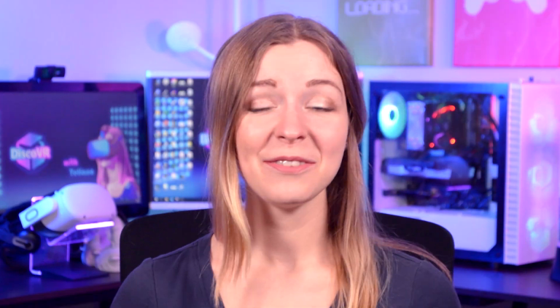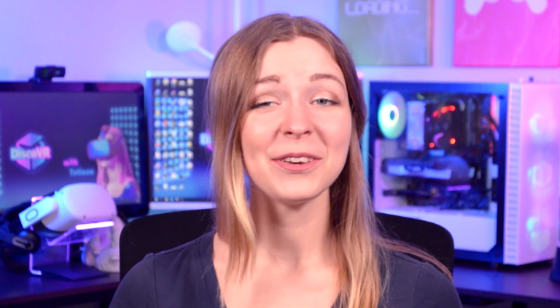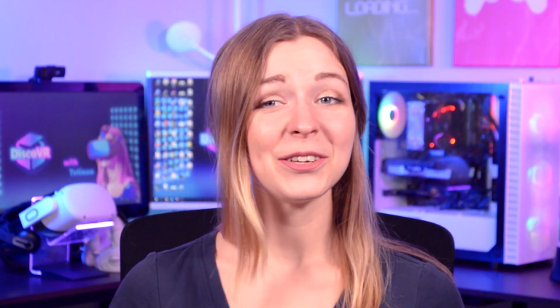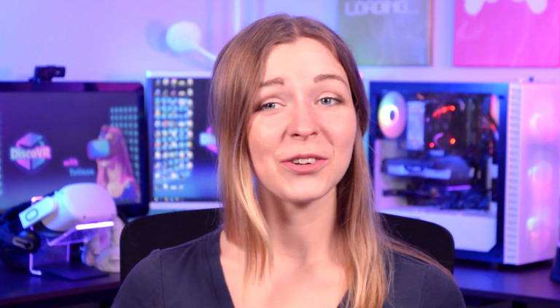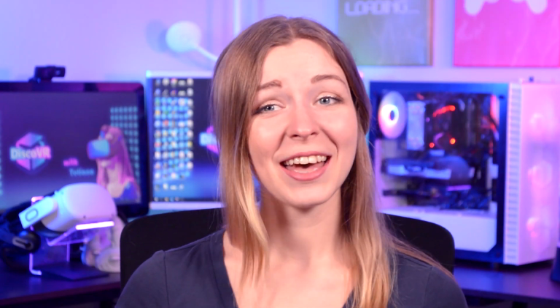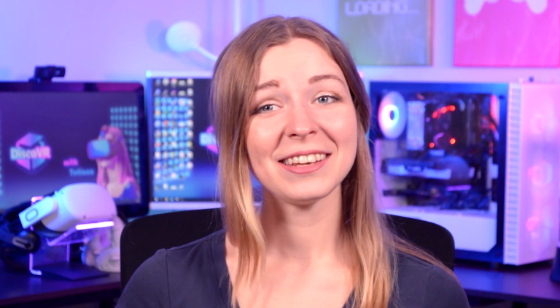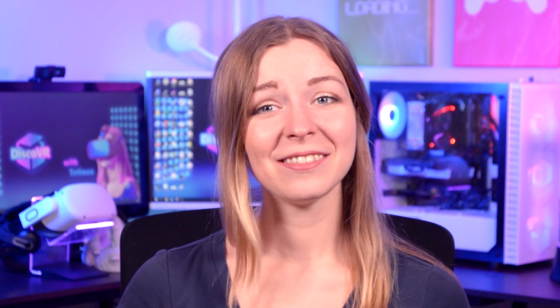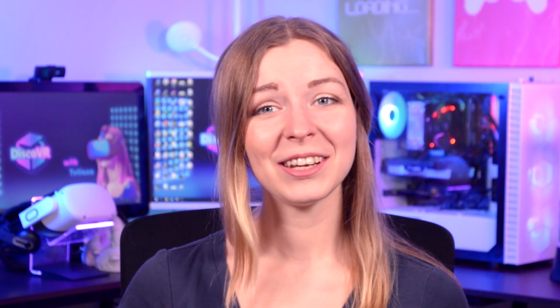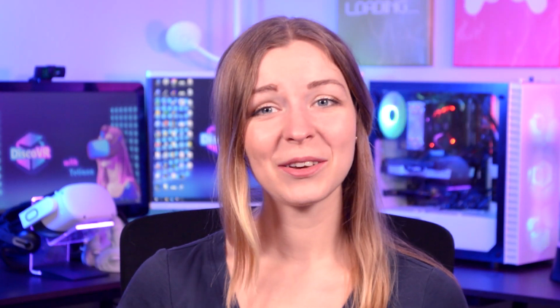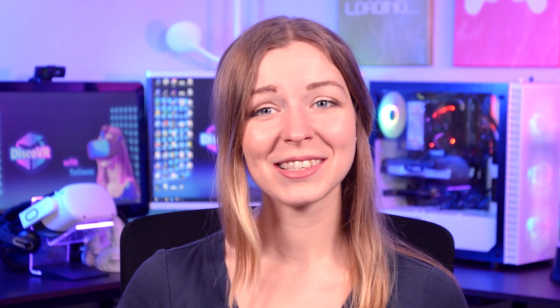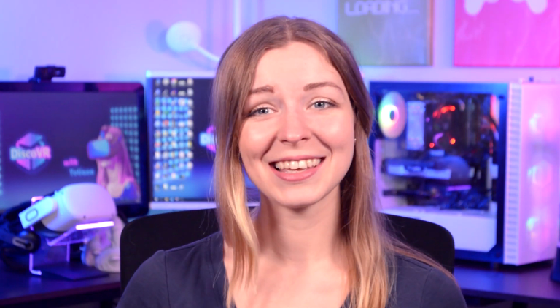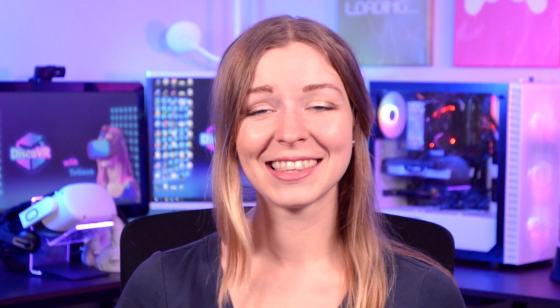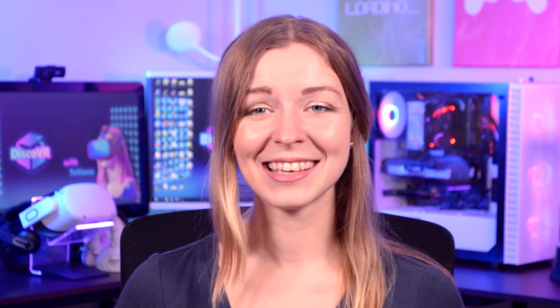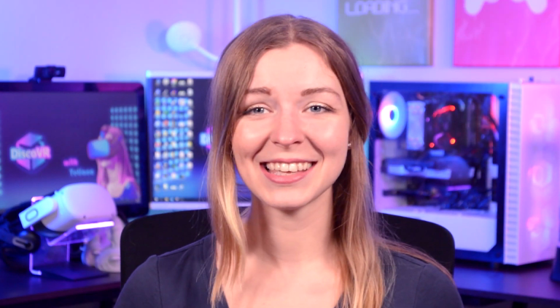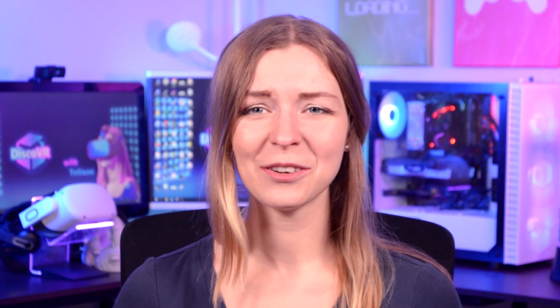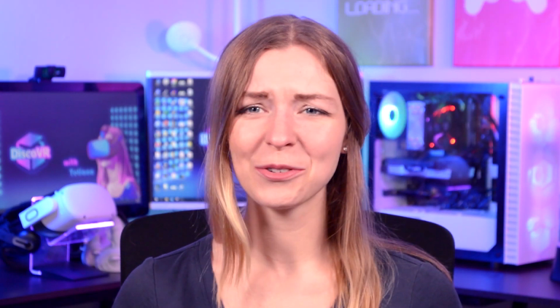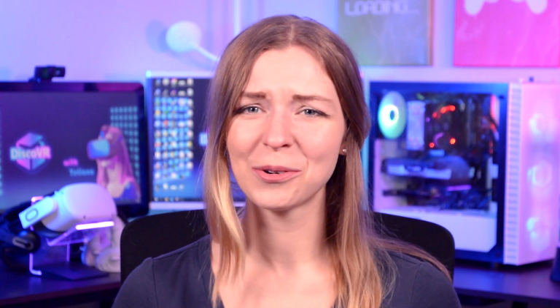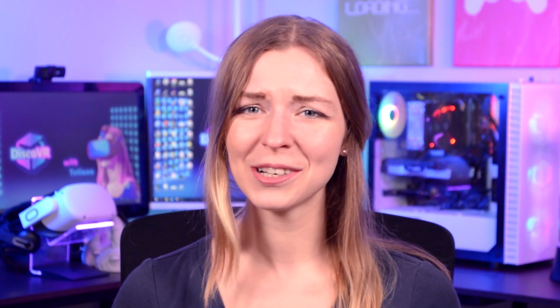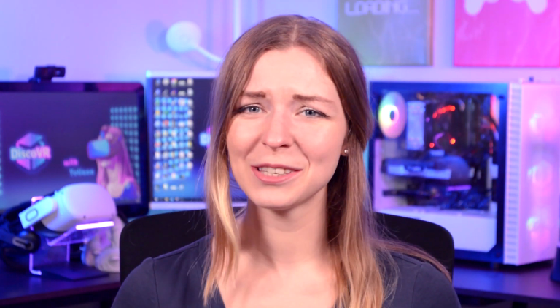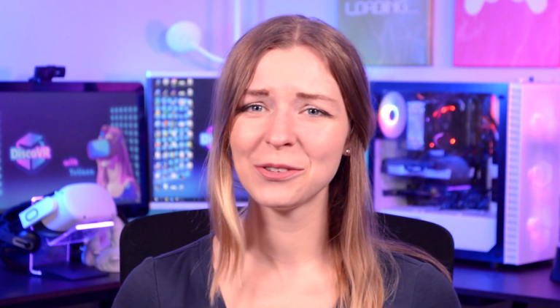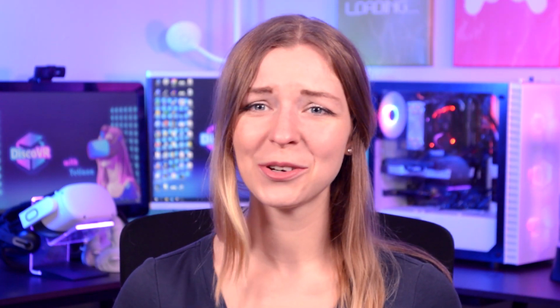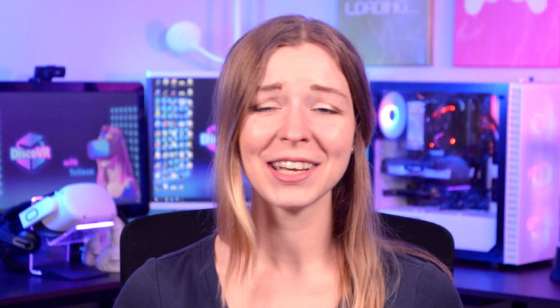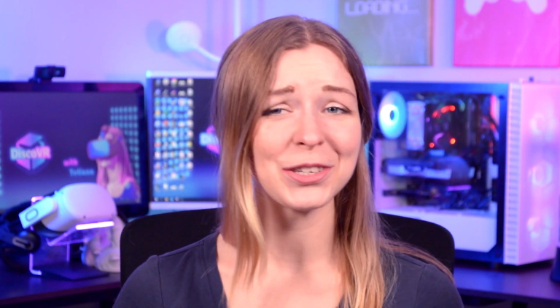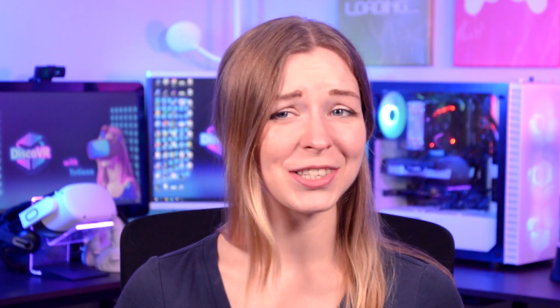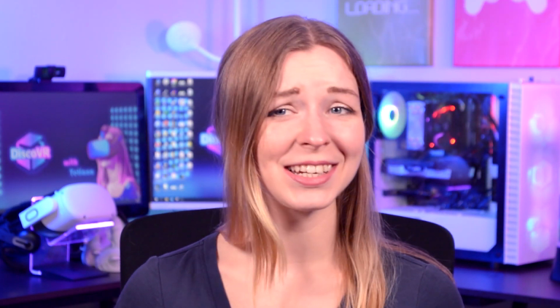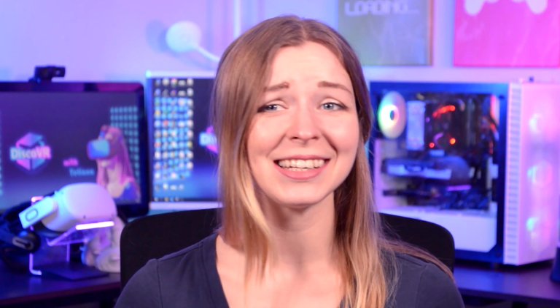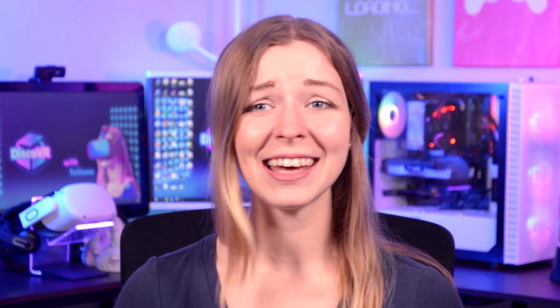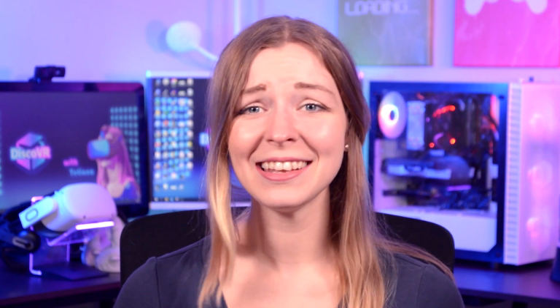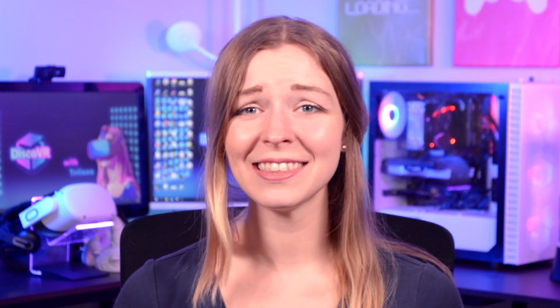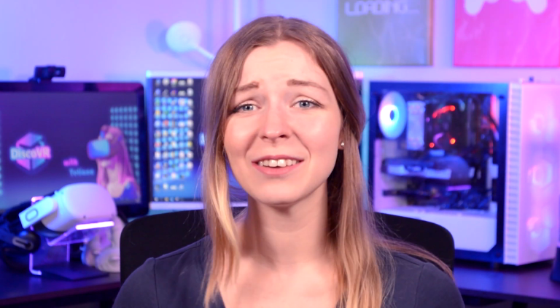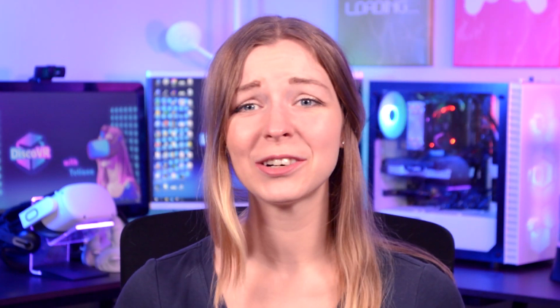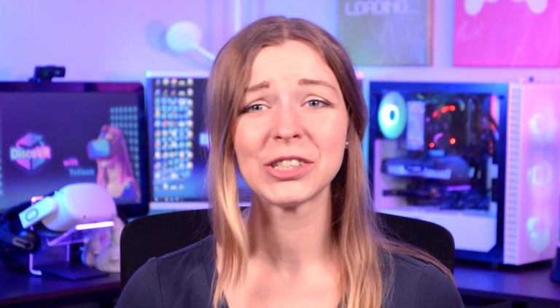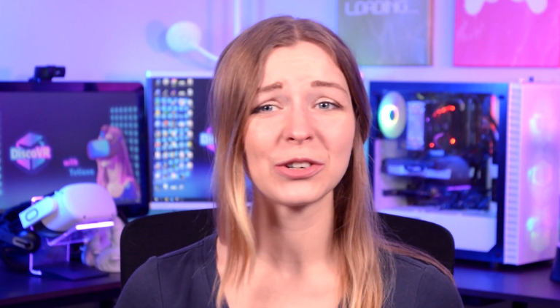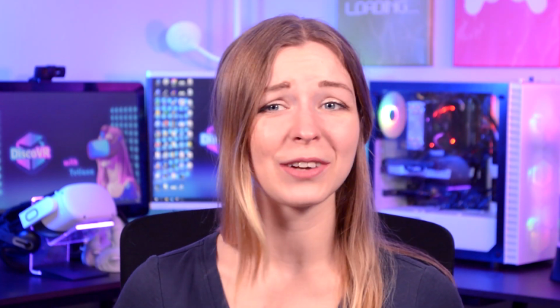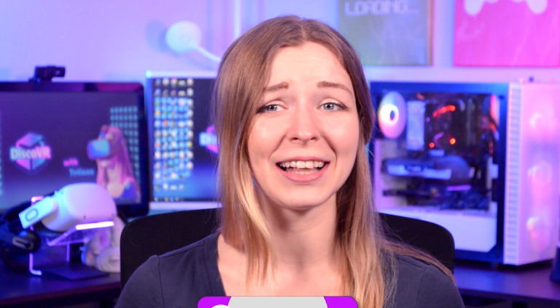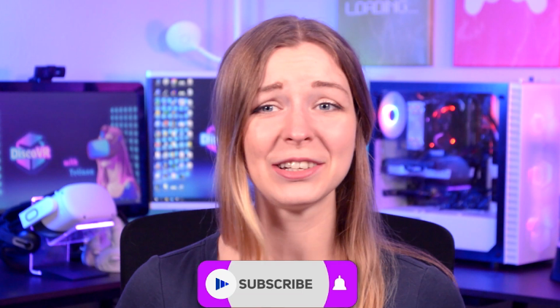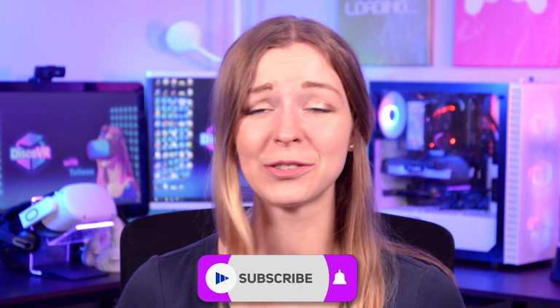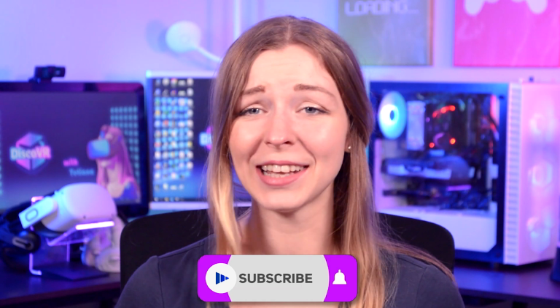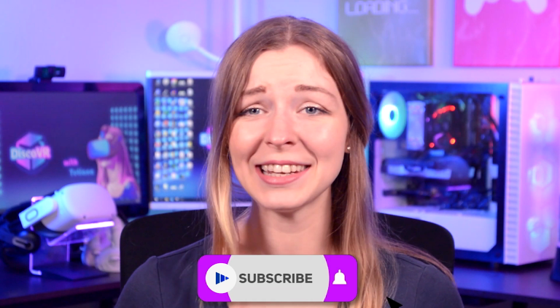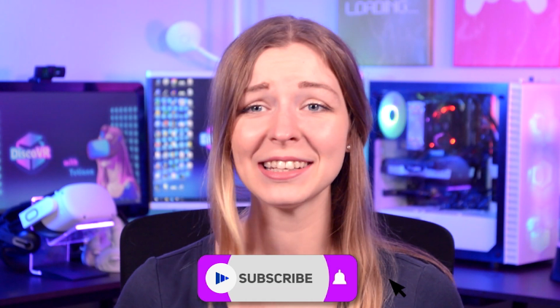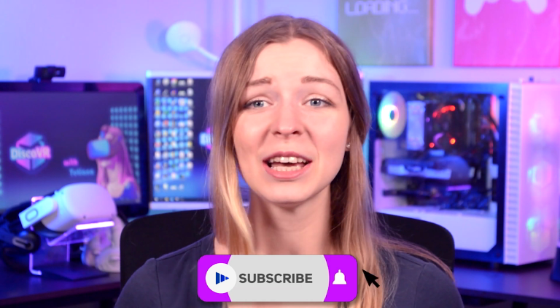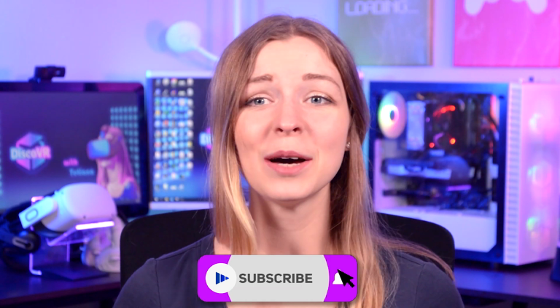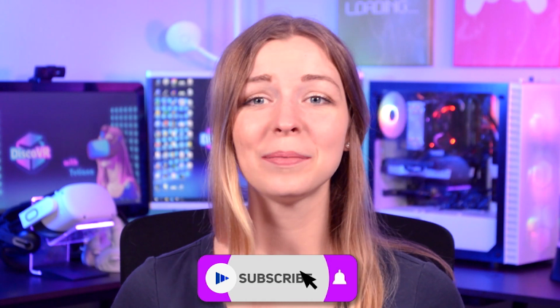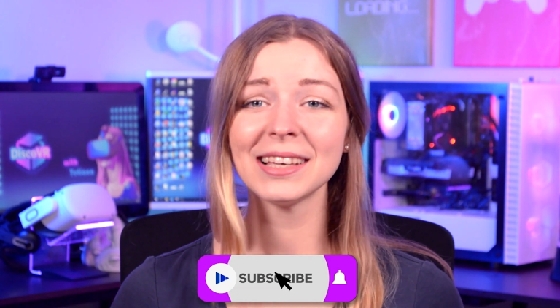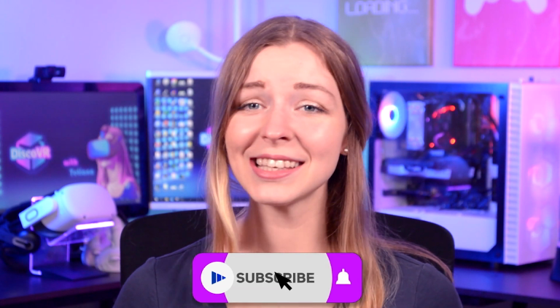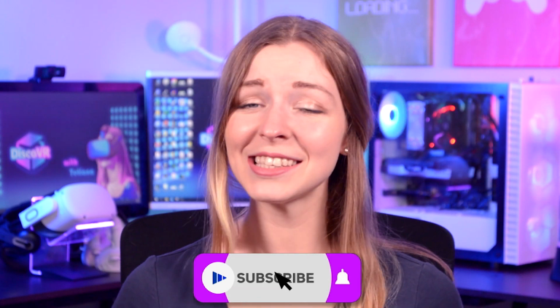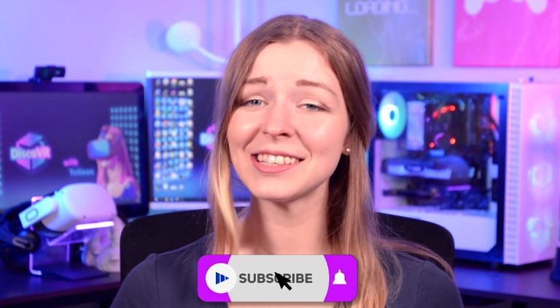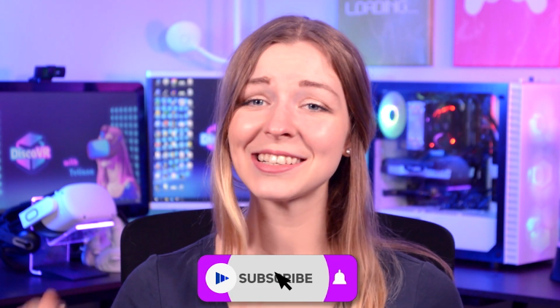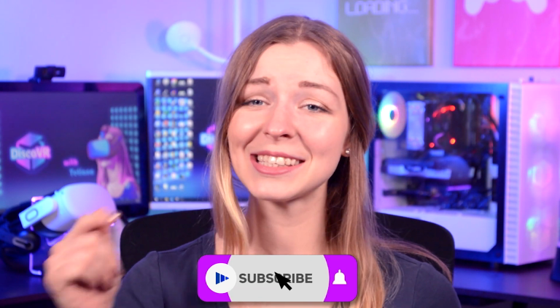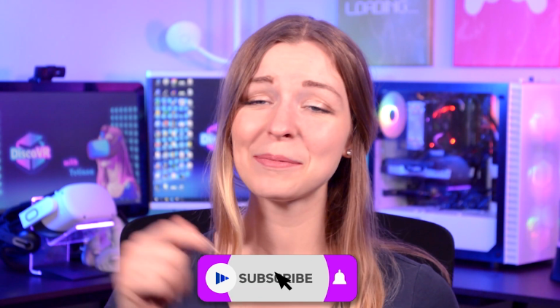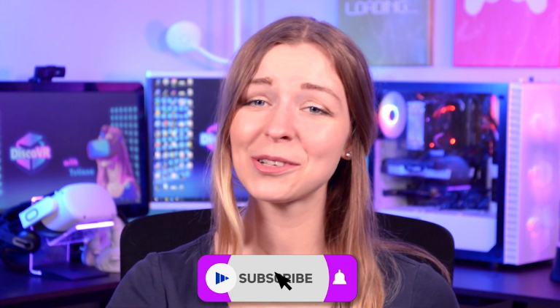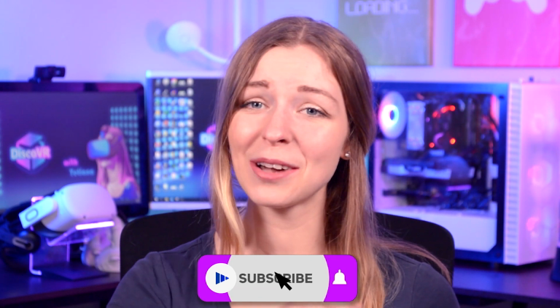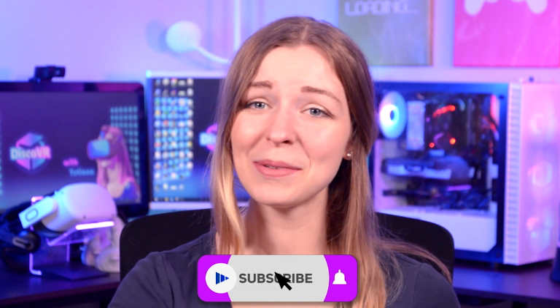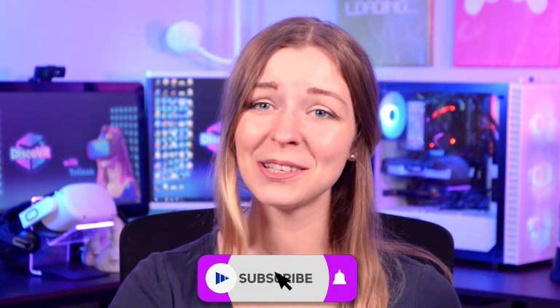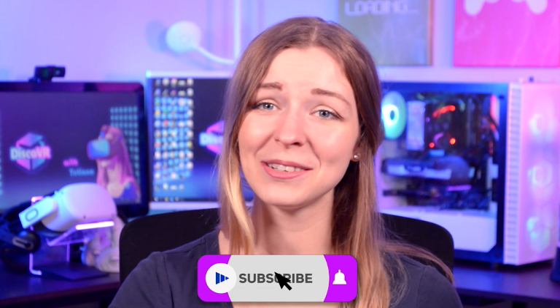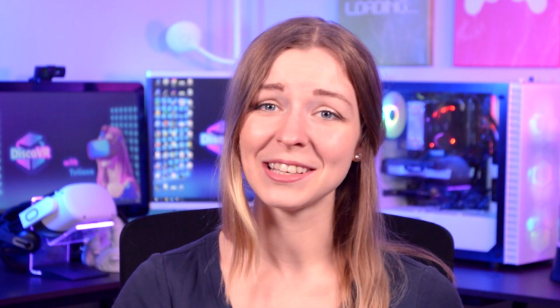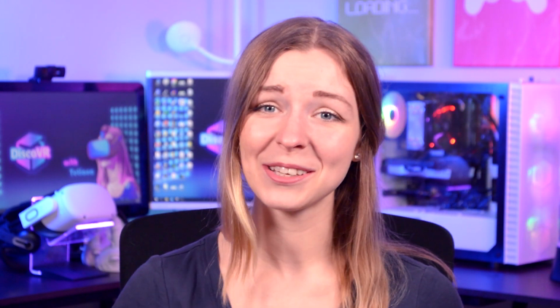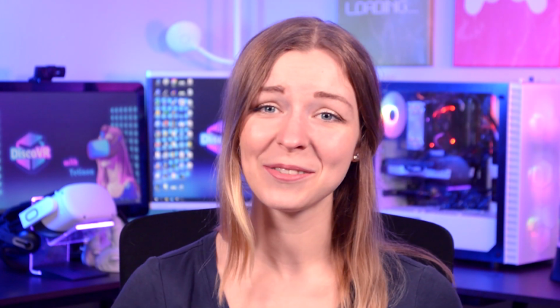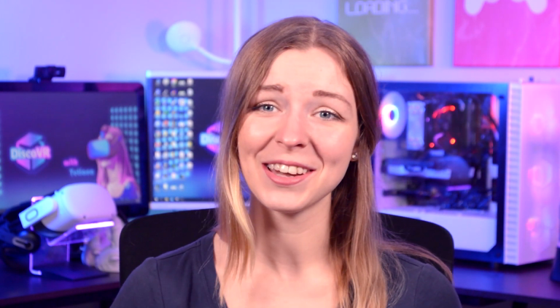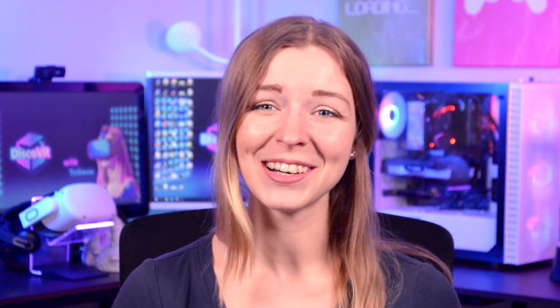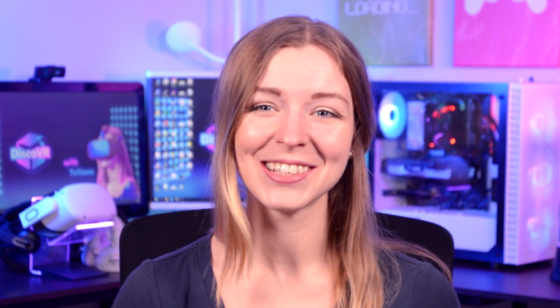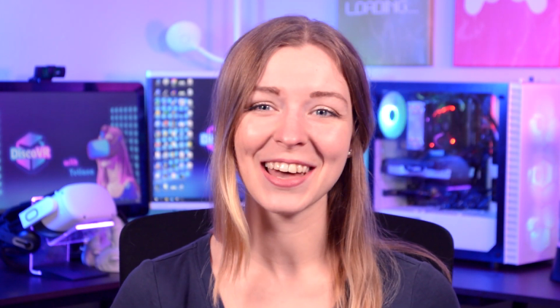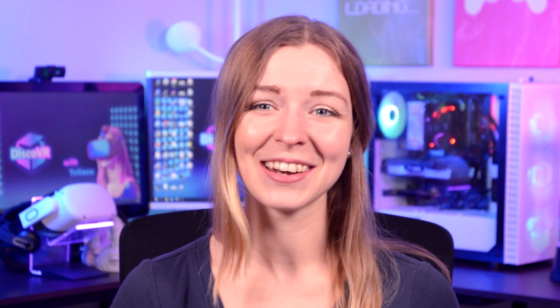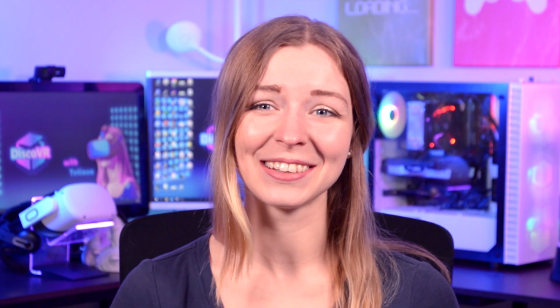If you enjoy handy videos like this, and of course if you are interested in anything virtual reality related, please consider subscribing to the Disco VR channel.